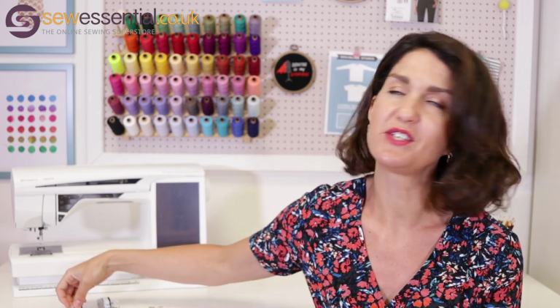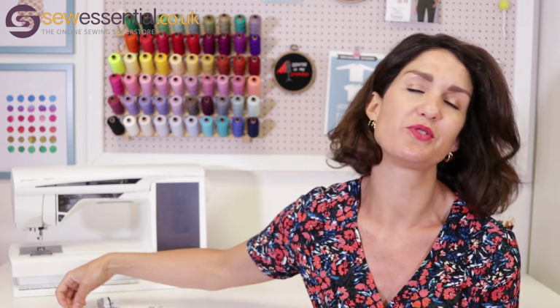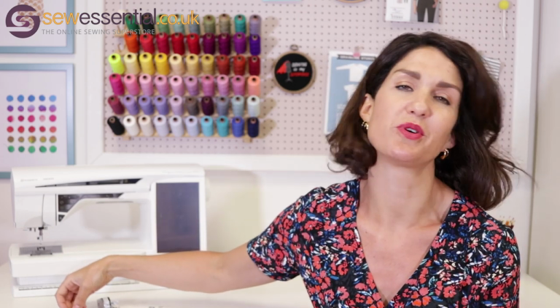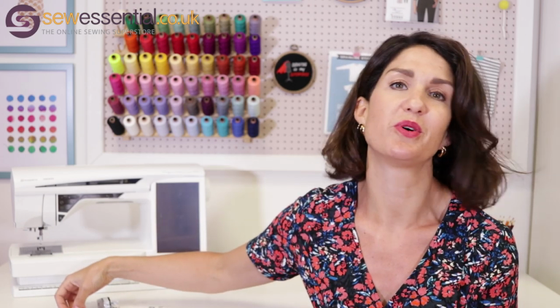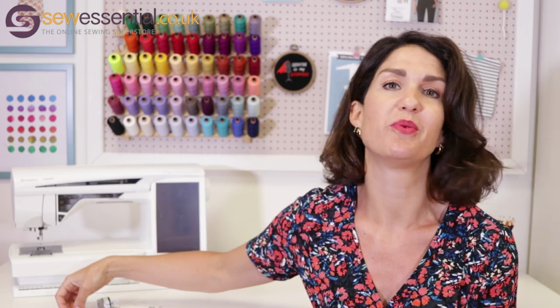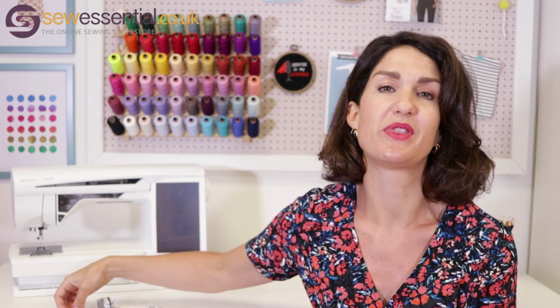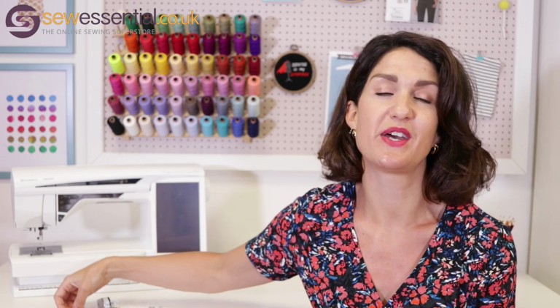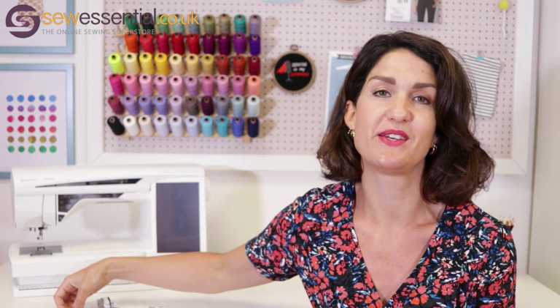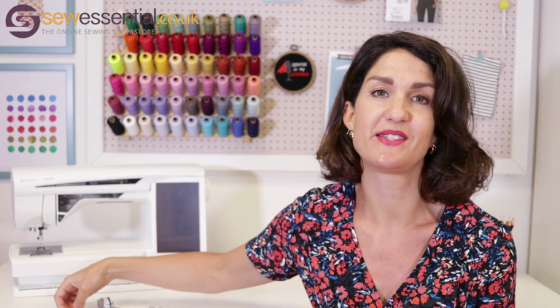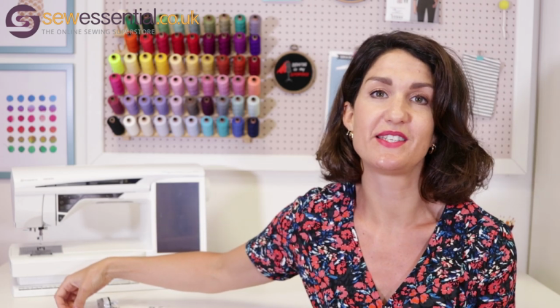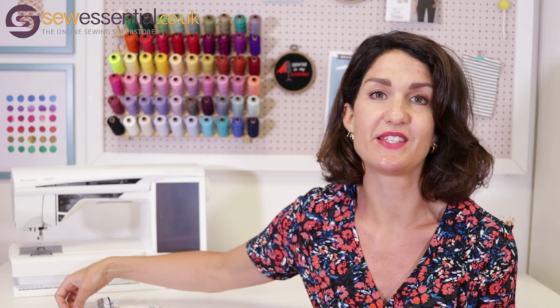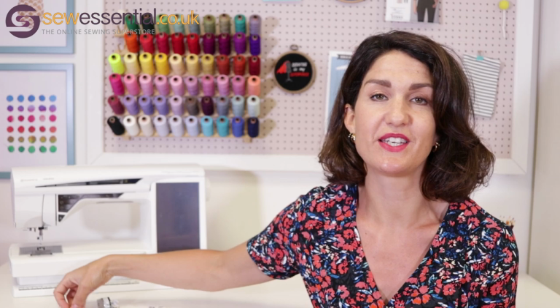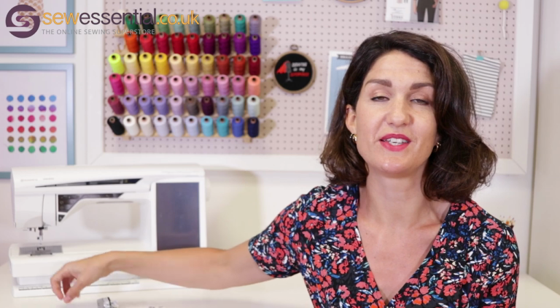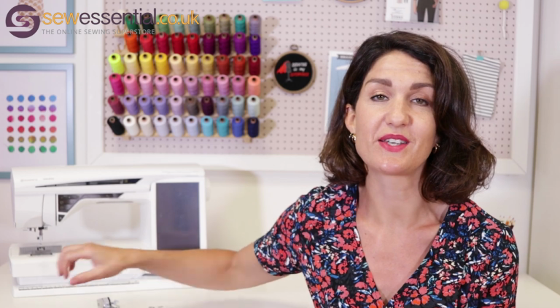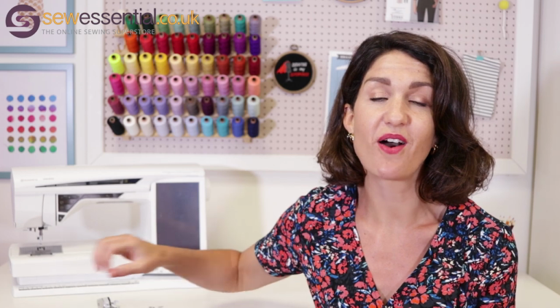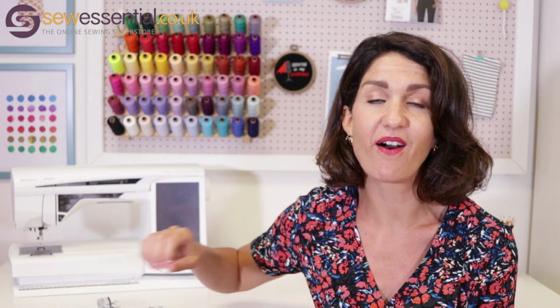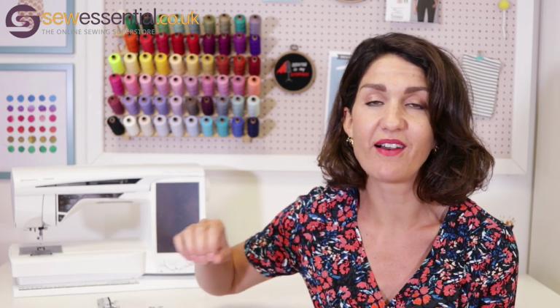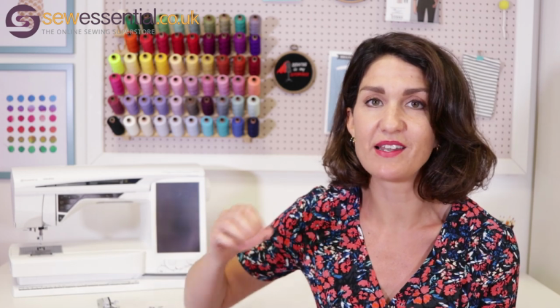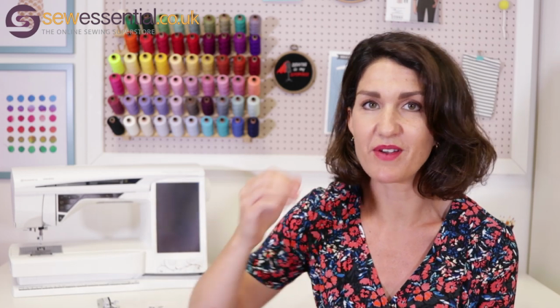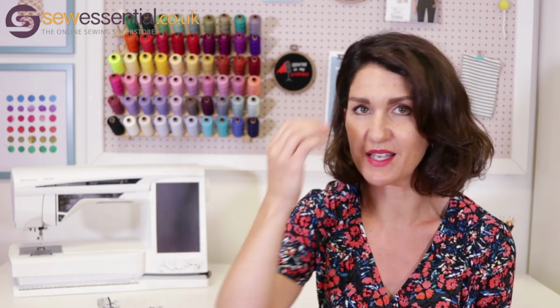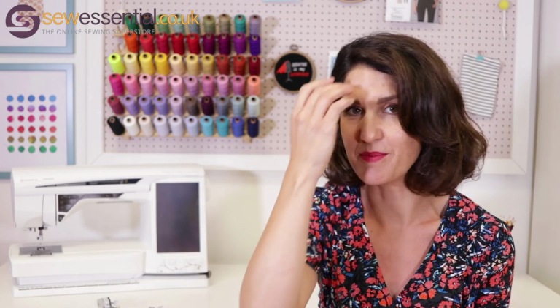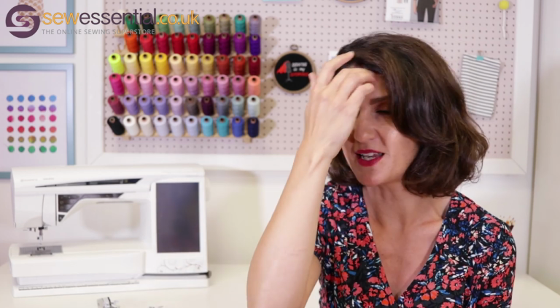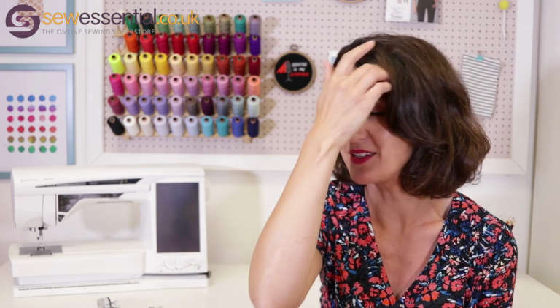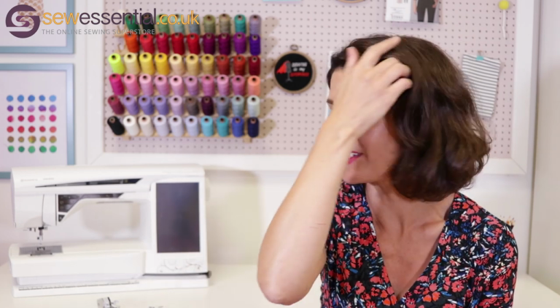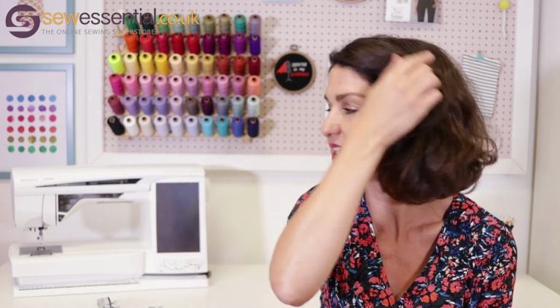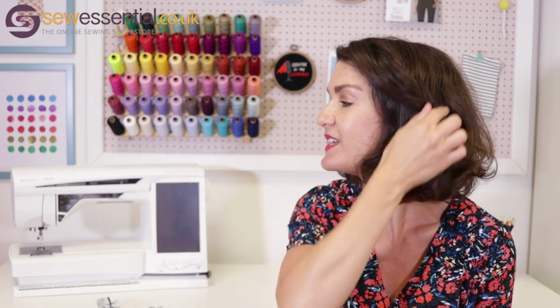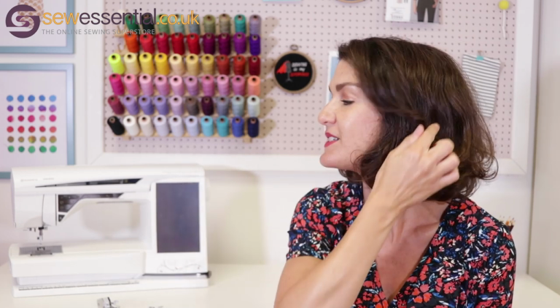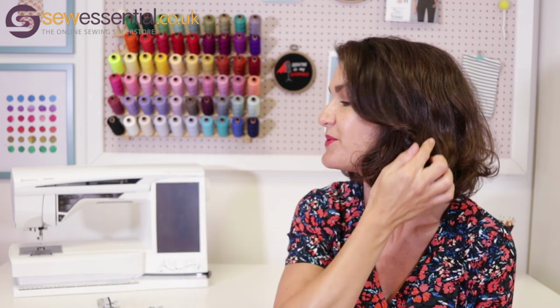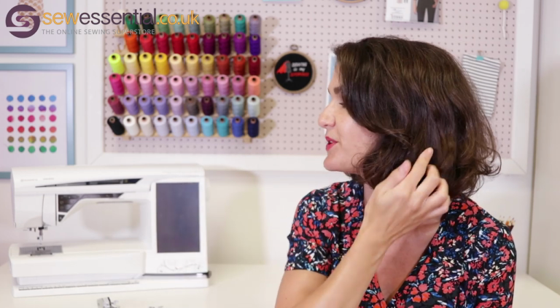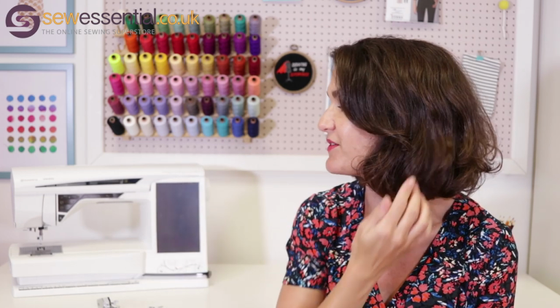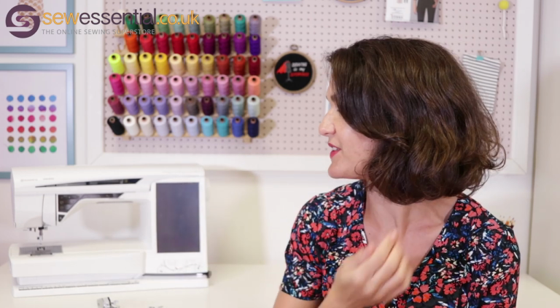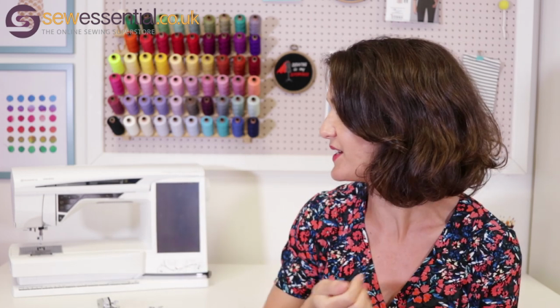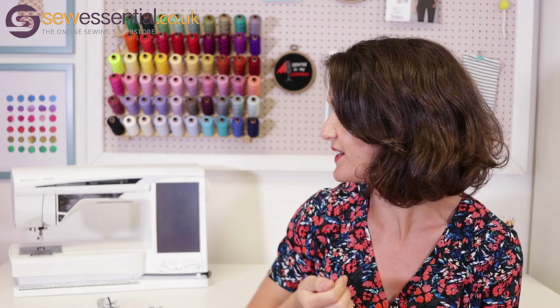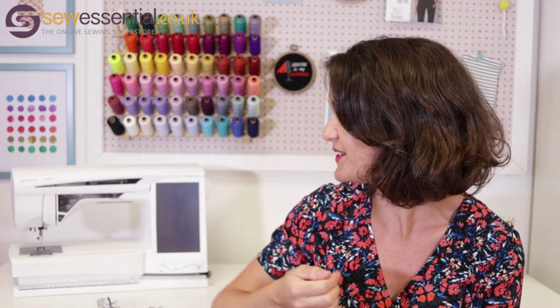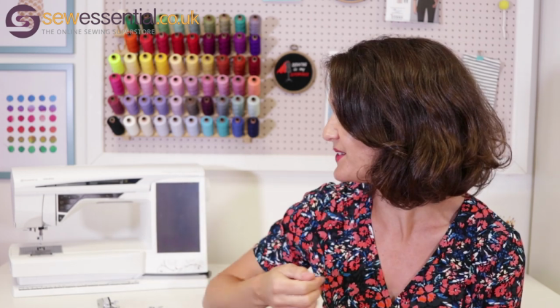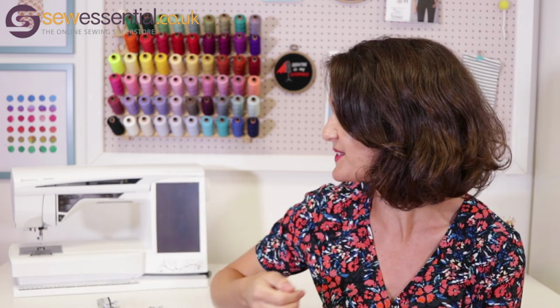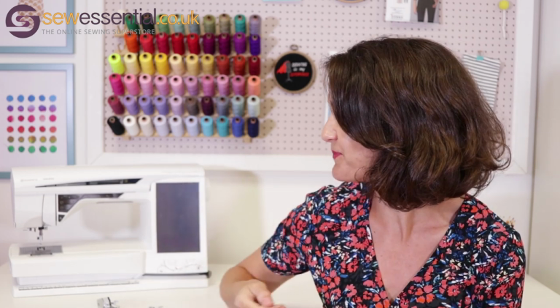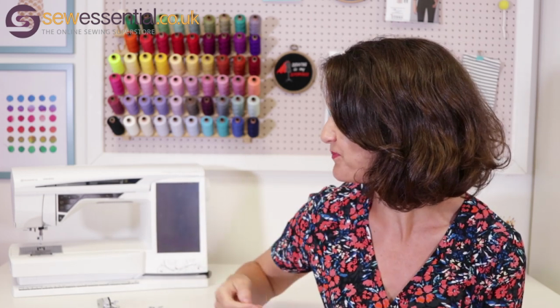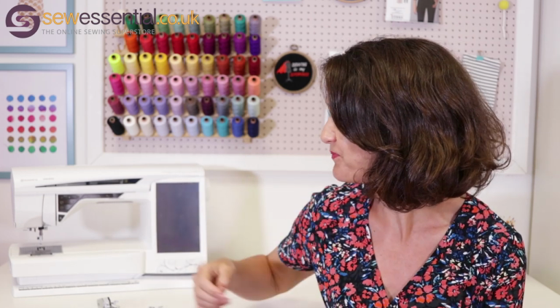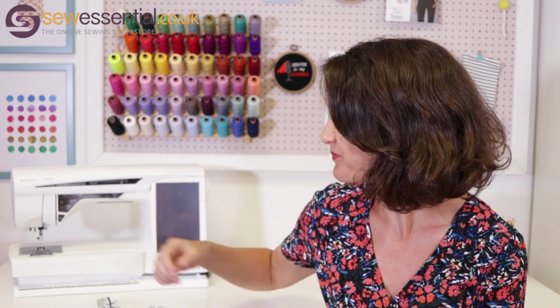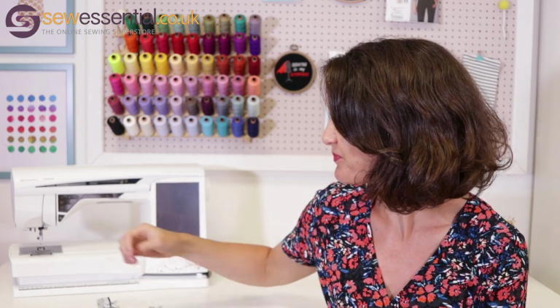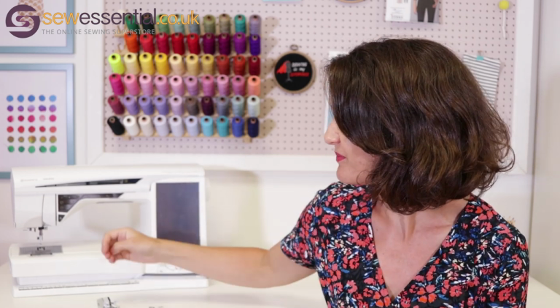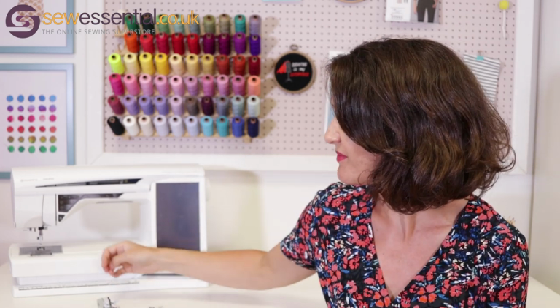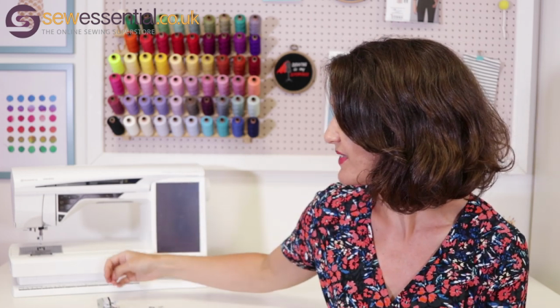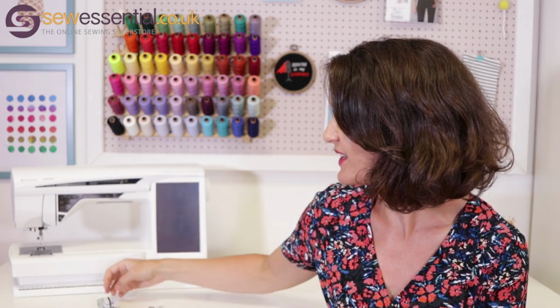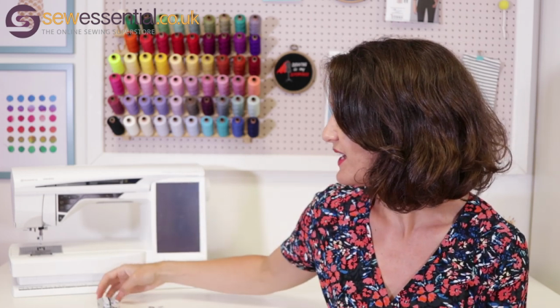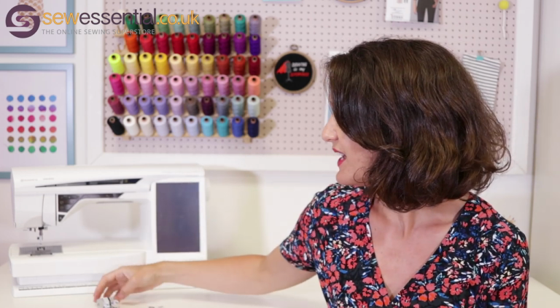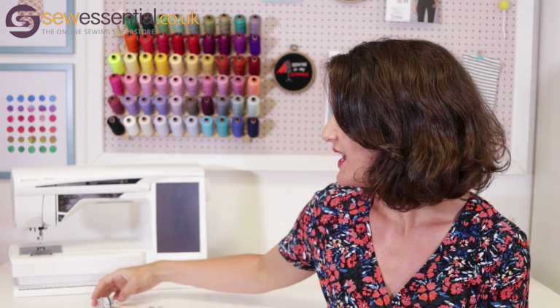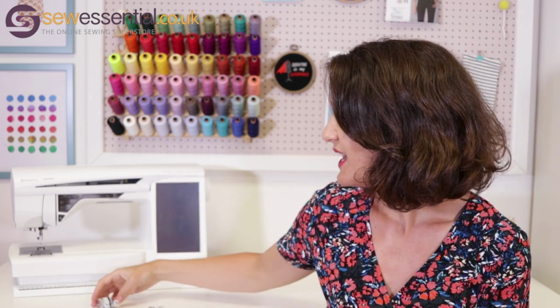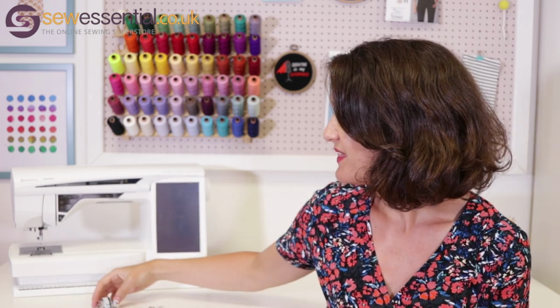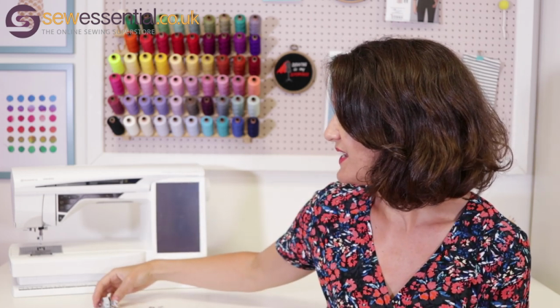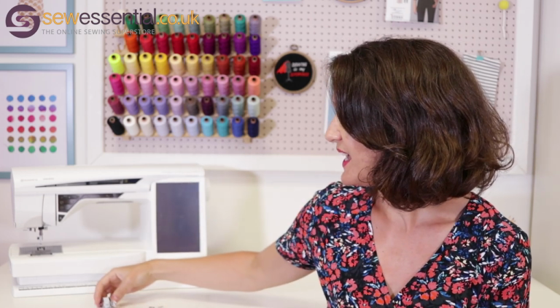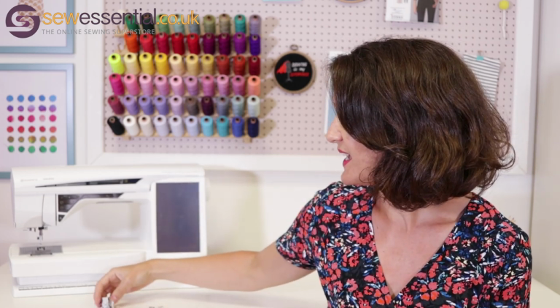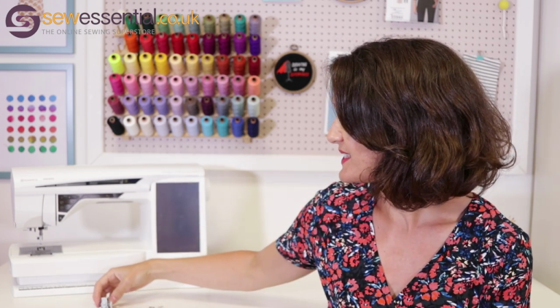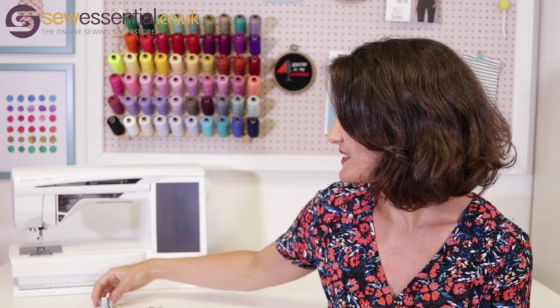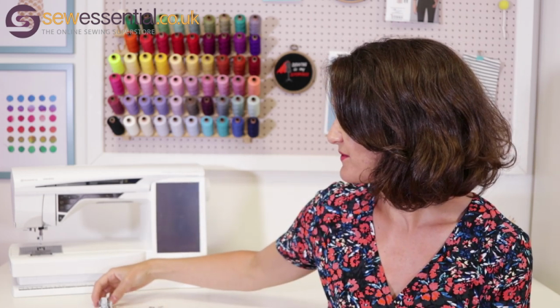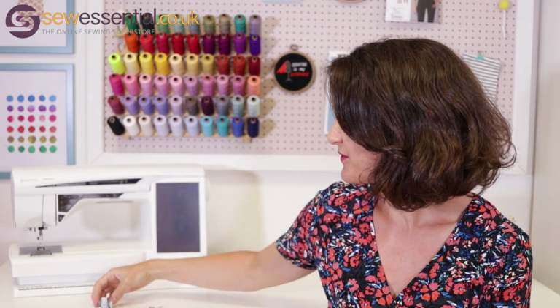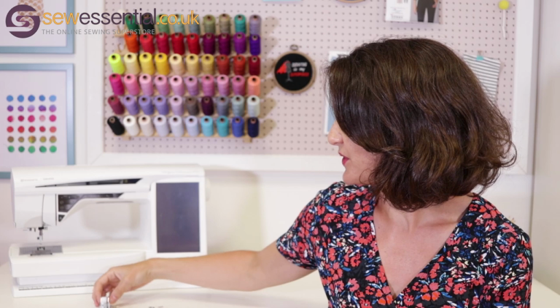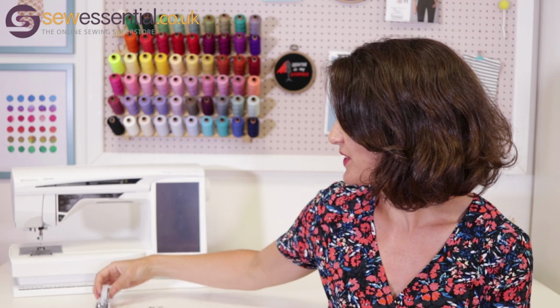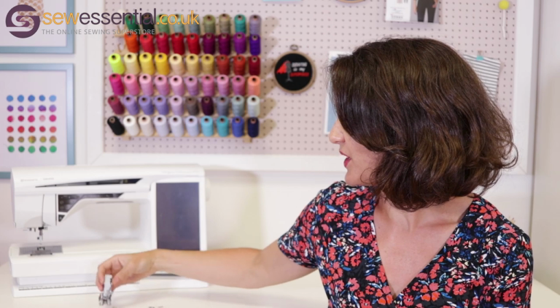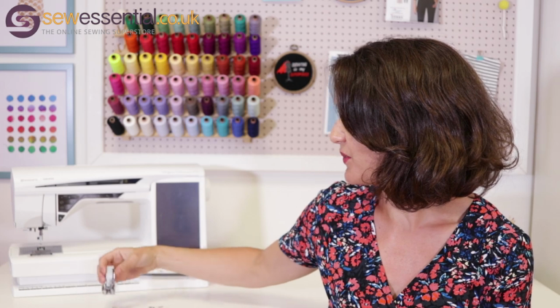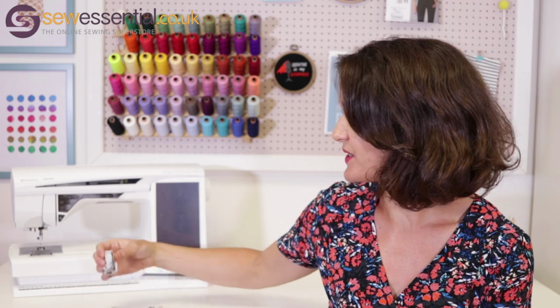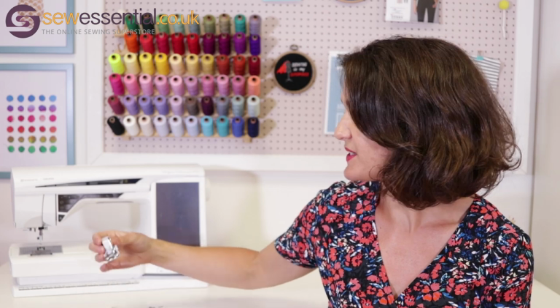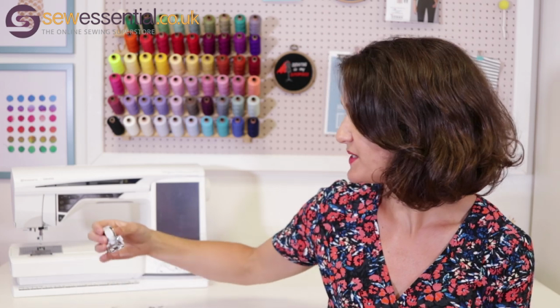It was one of the first things I got when I first started sewing because I was struggling using the needle plate, and my mother-in-law Angela said to me, "Why don't you try one of these?" It is literally the most used foot in my collection. So if you ever struggle with those issues, I highly recommend looking into one.